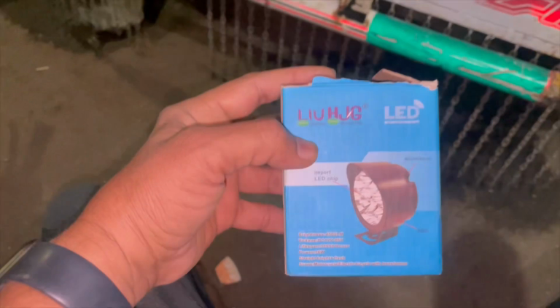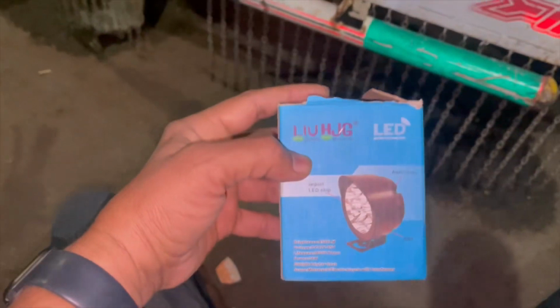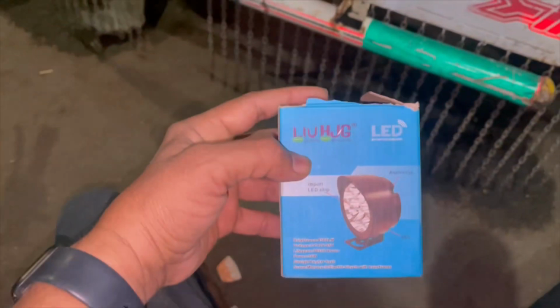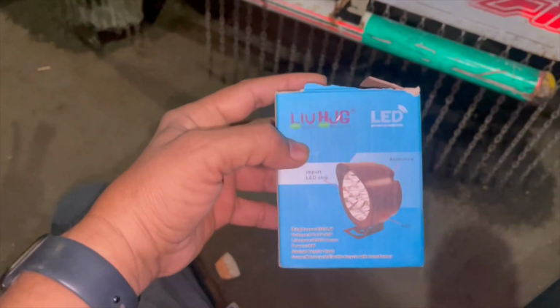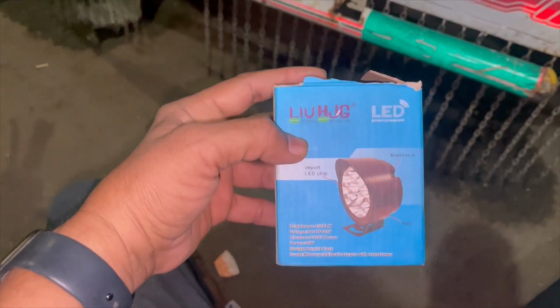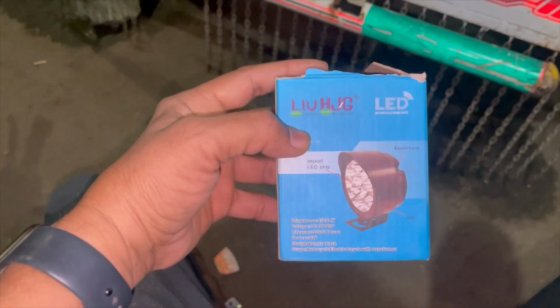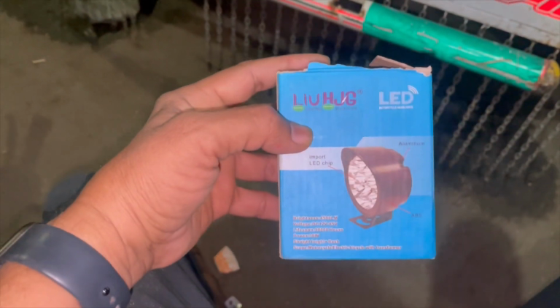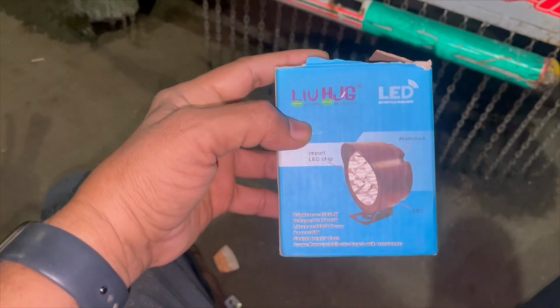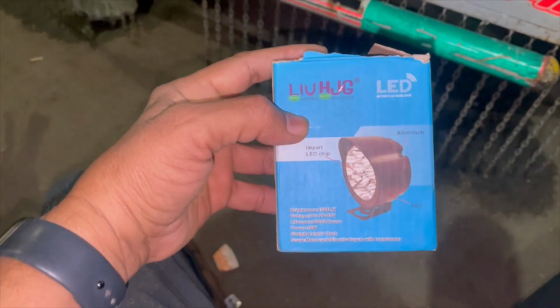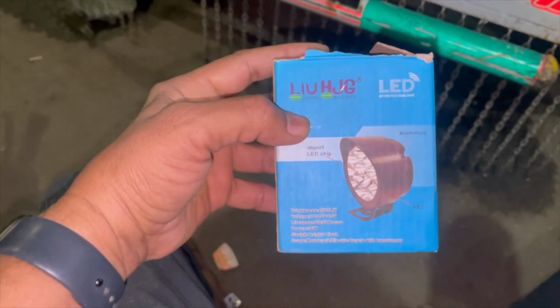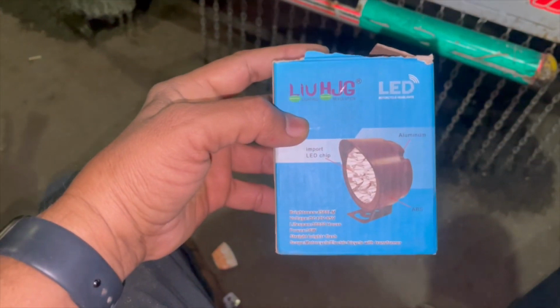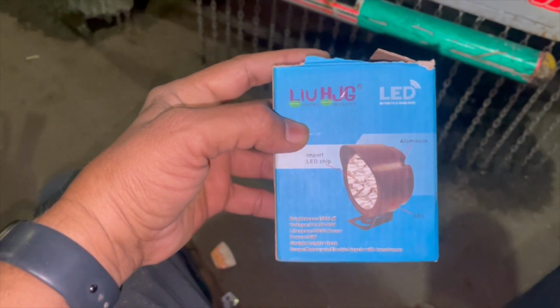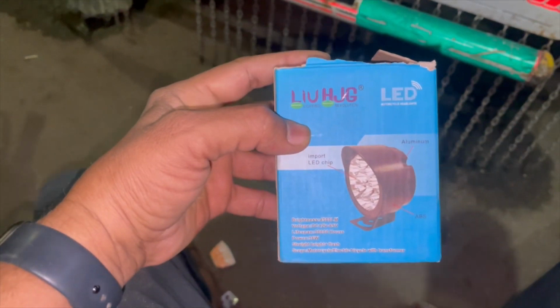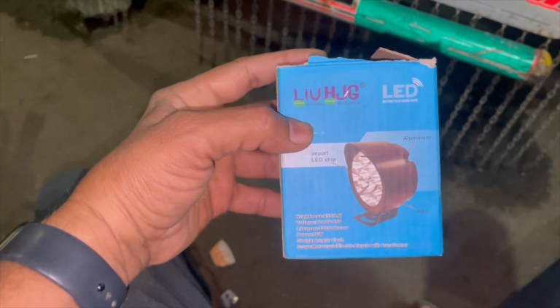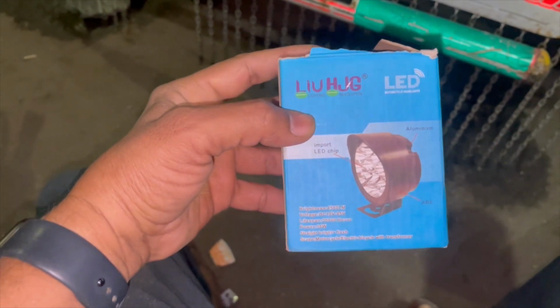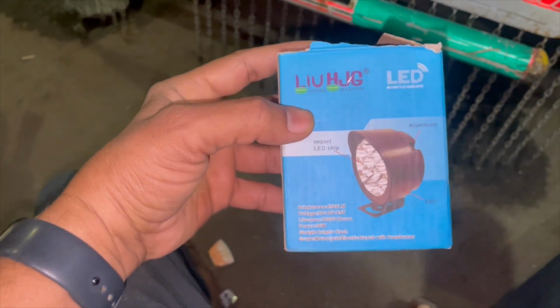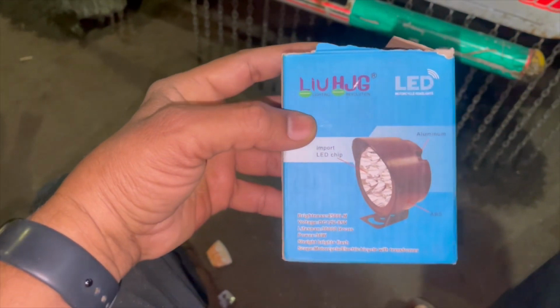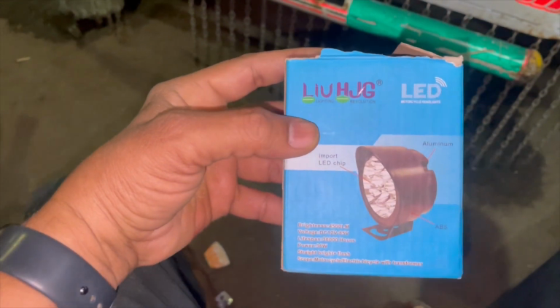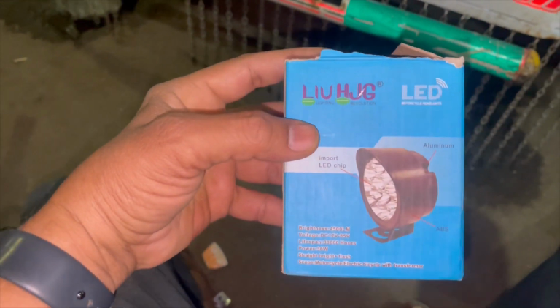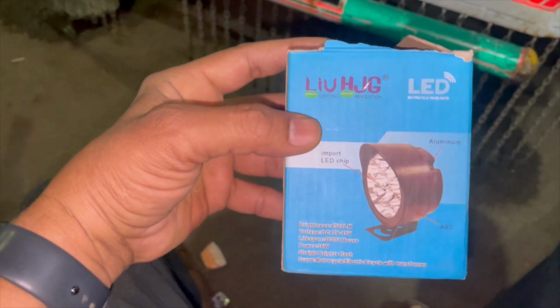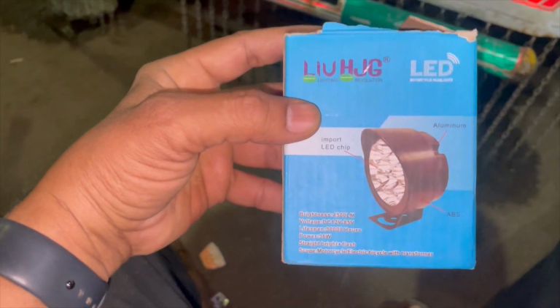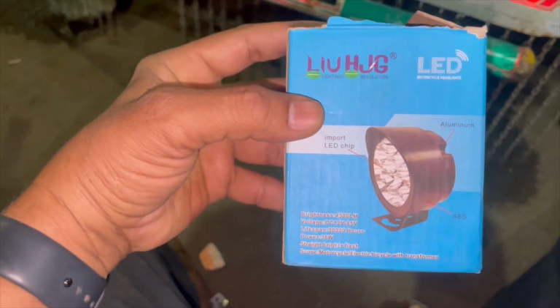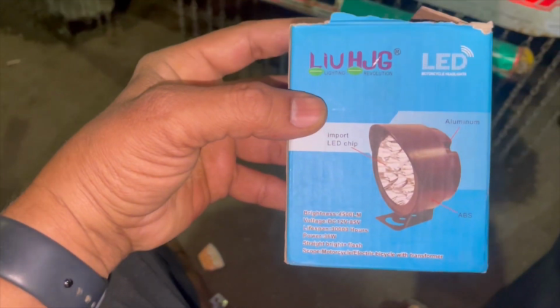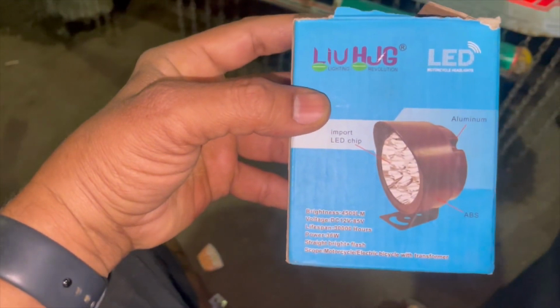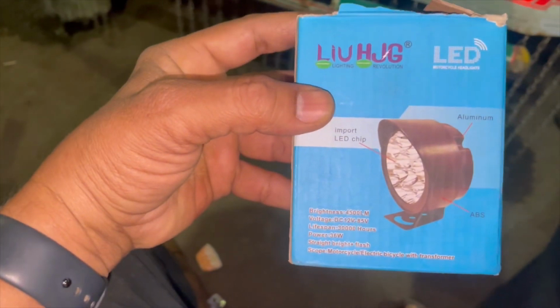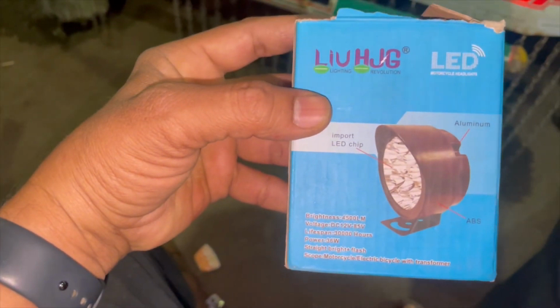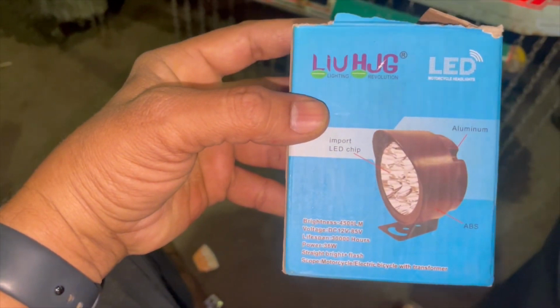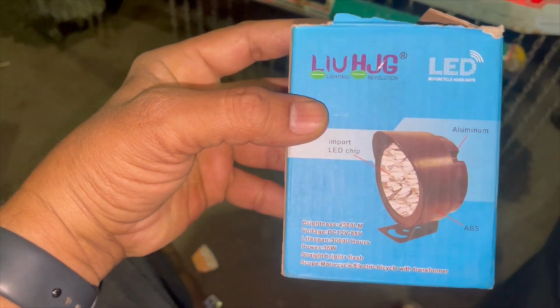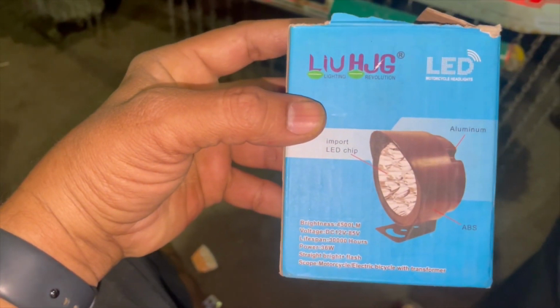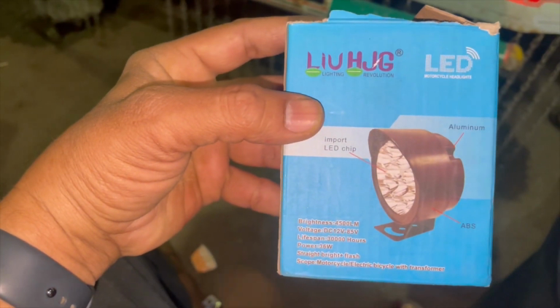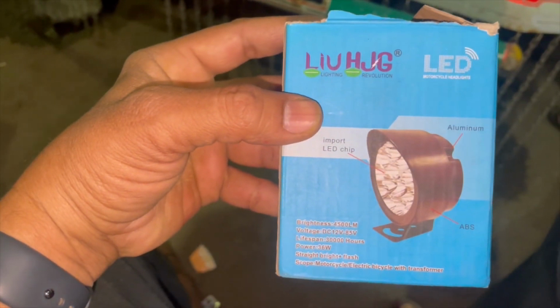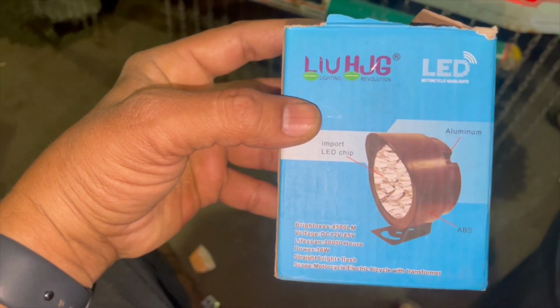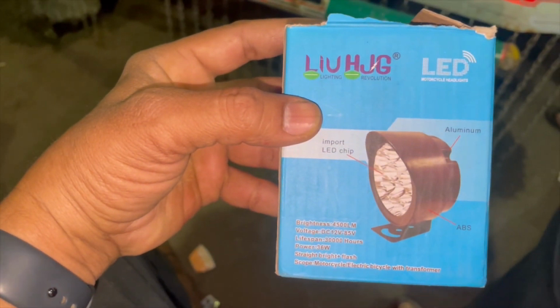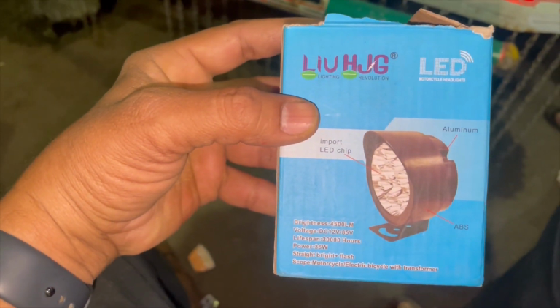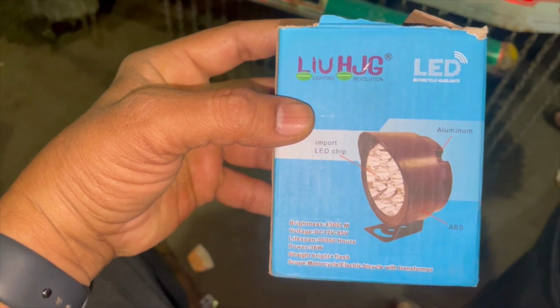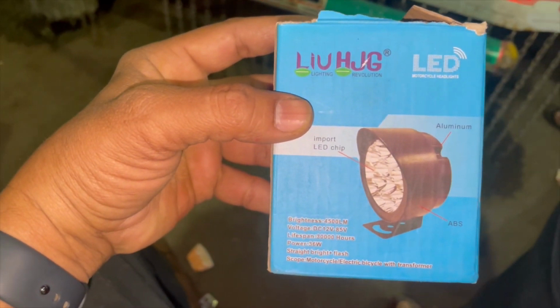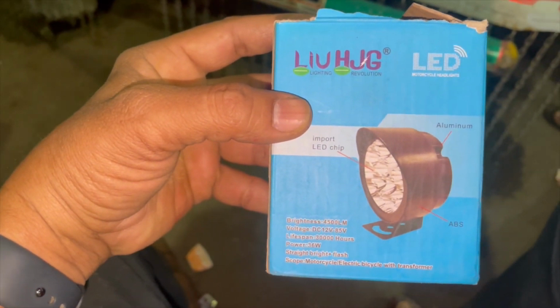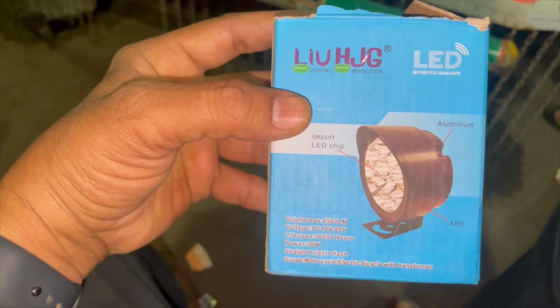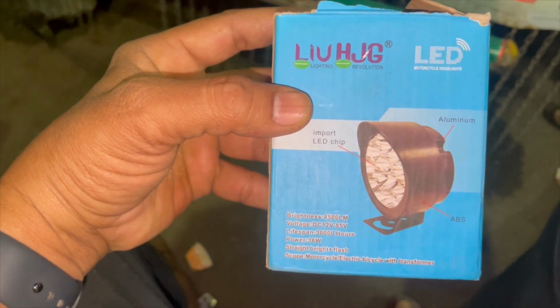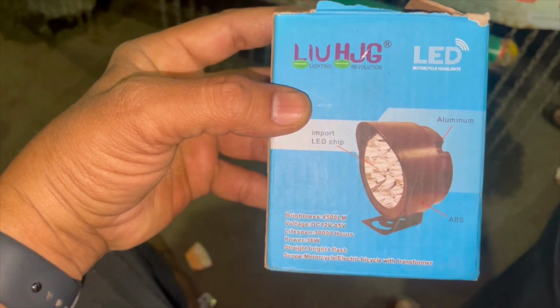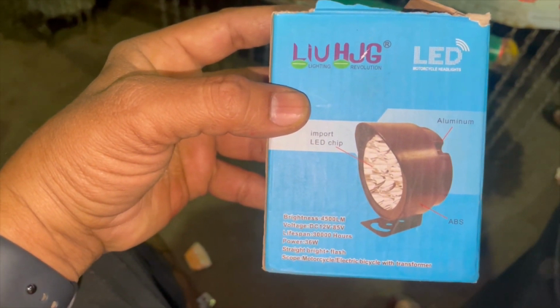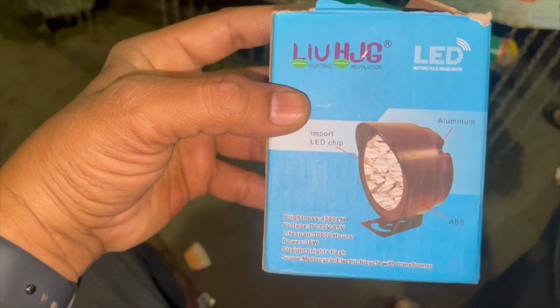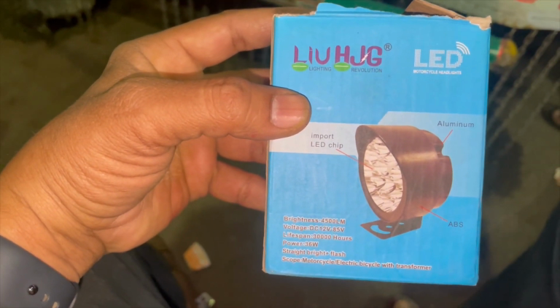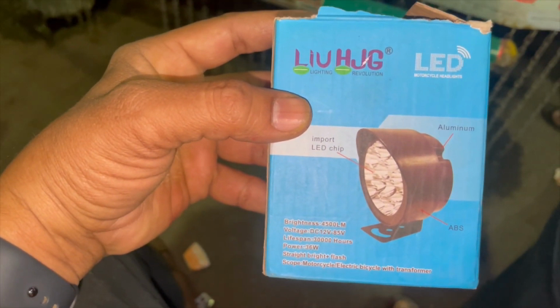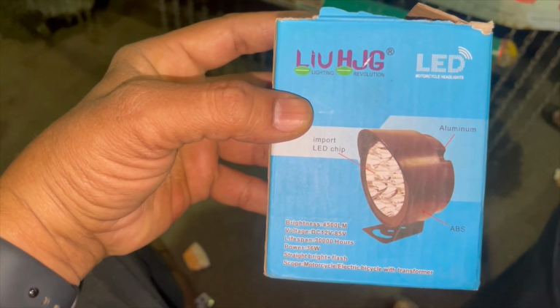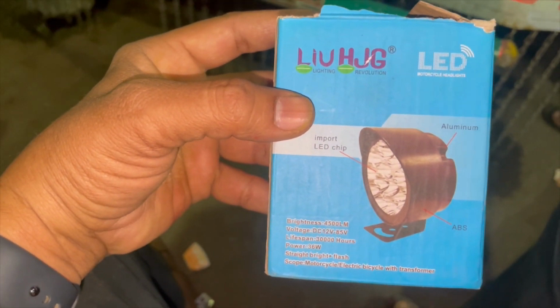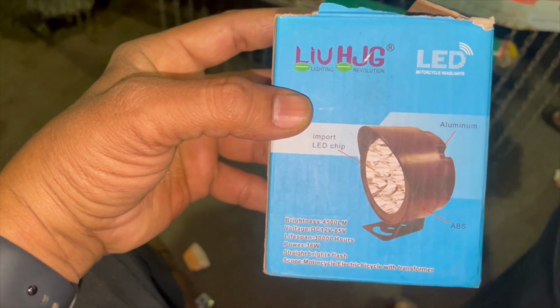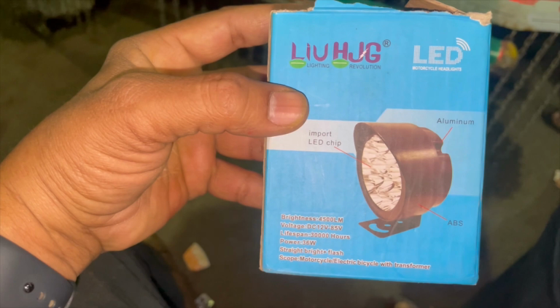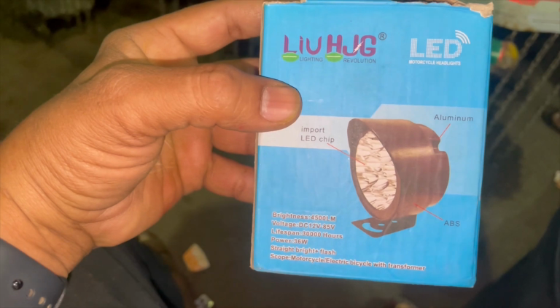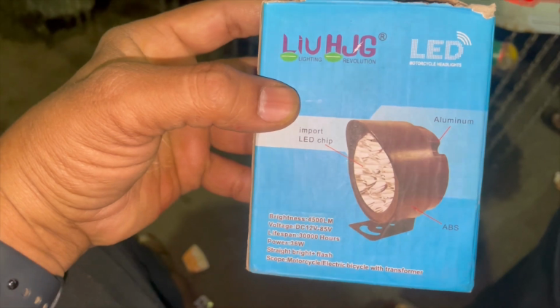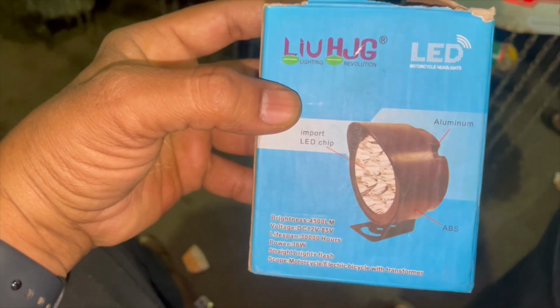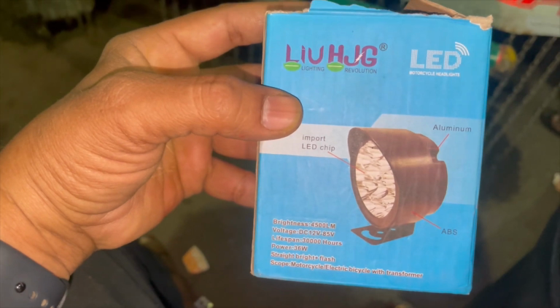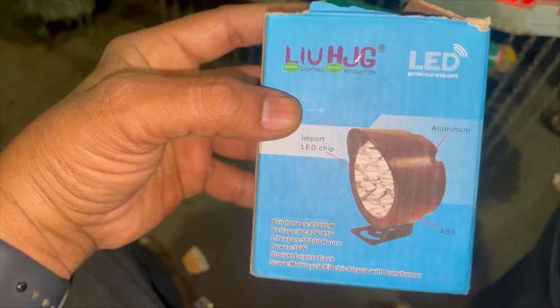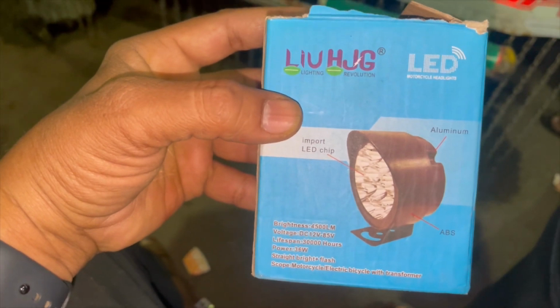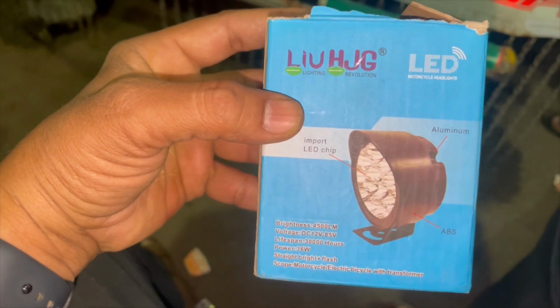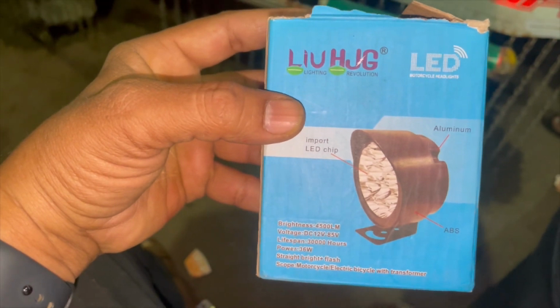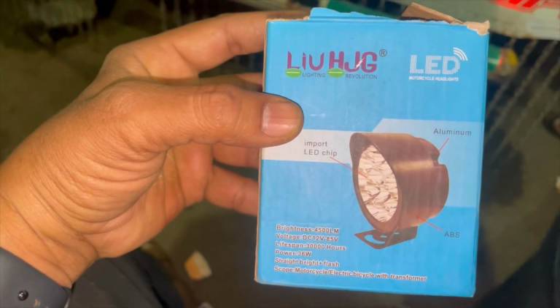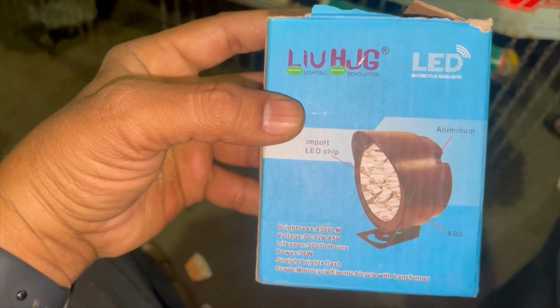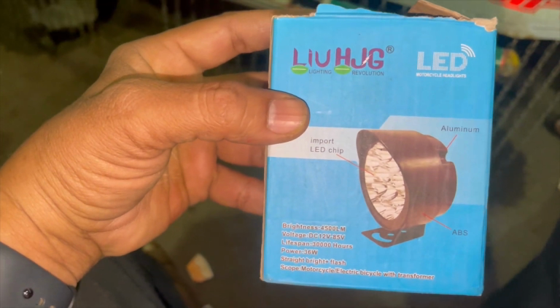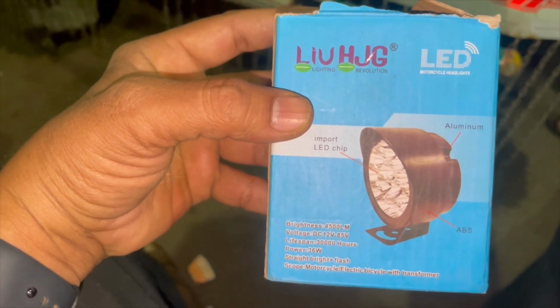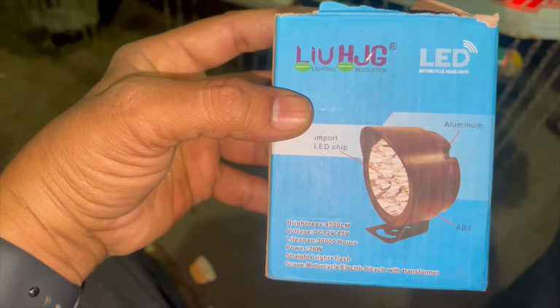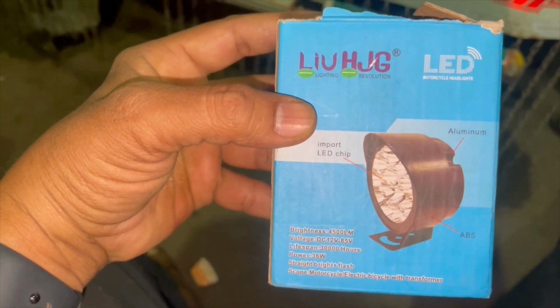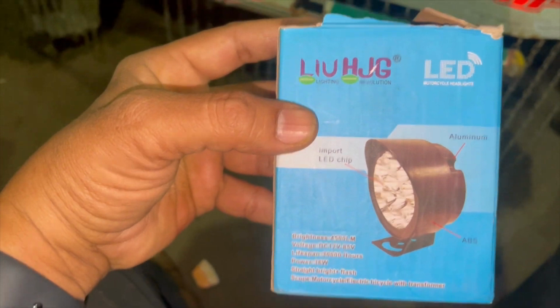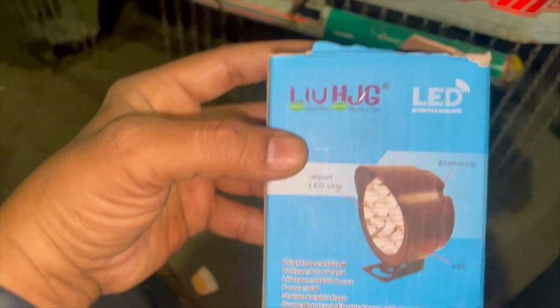Hi friends, today we are looking at UHJG's Mog Light Projector Light.